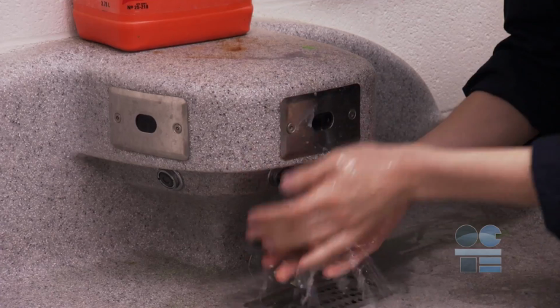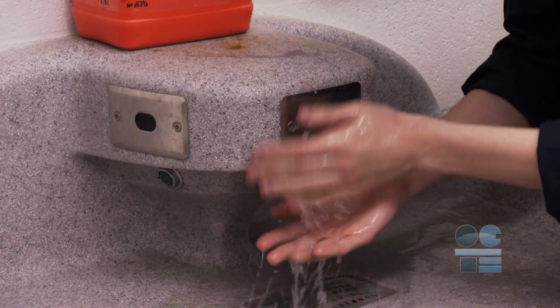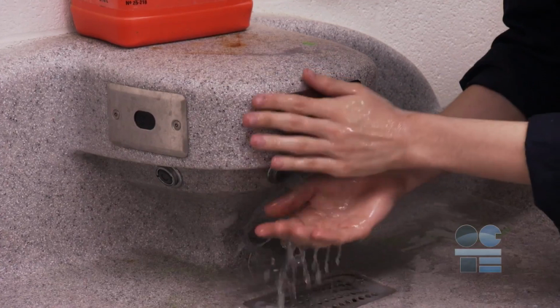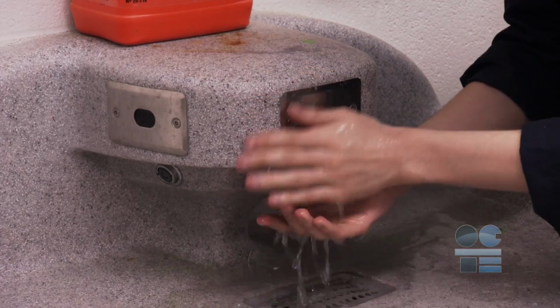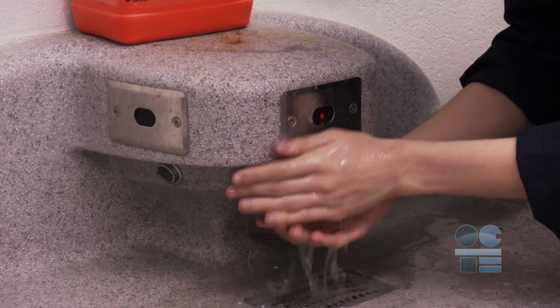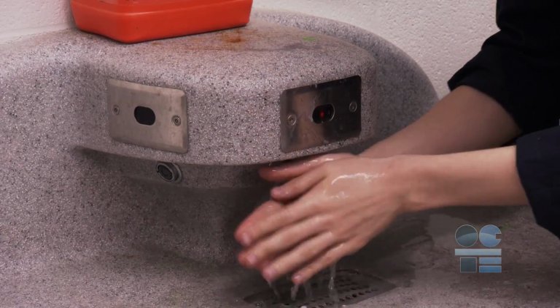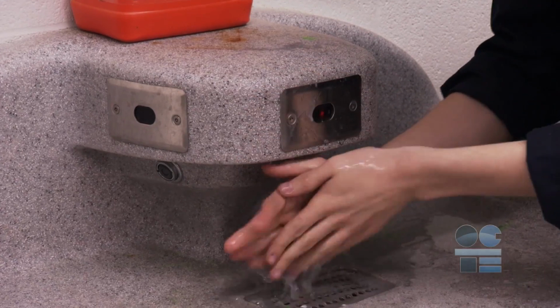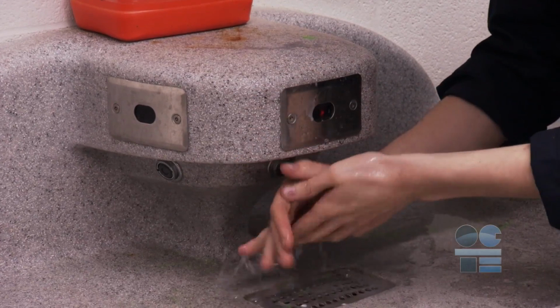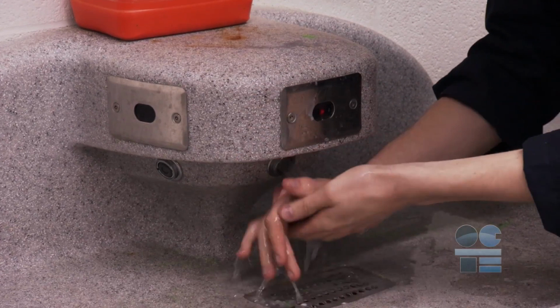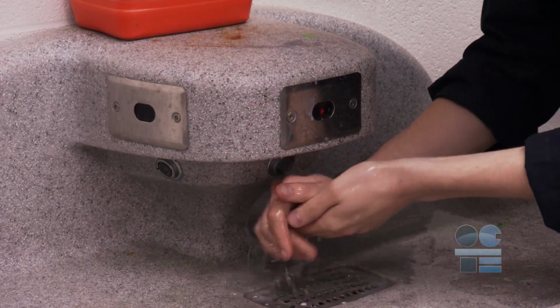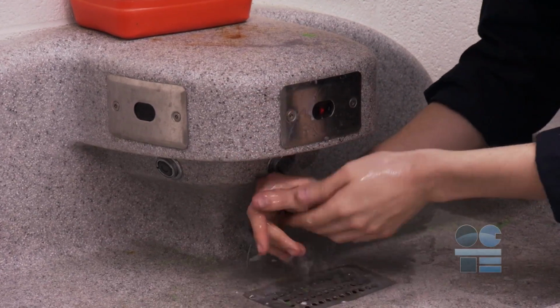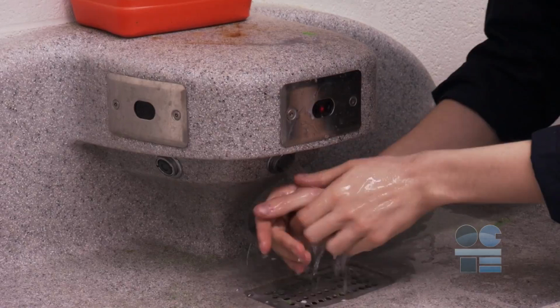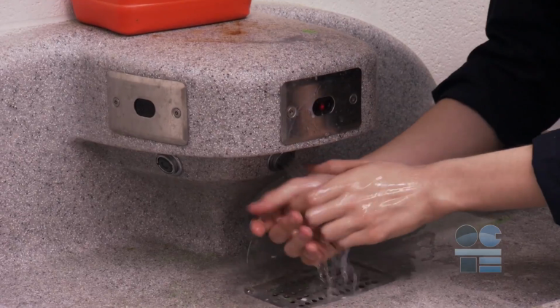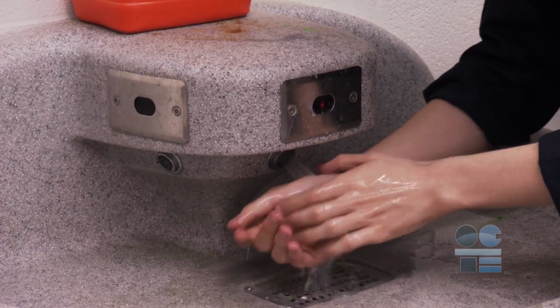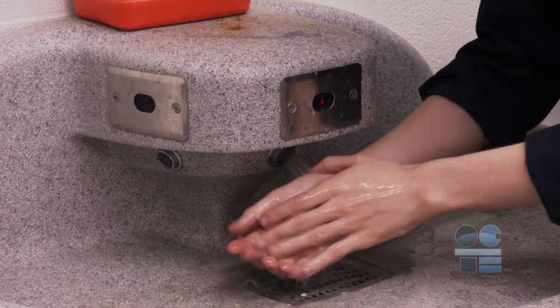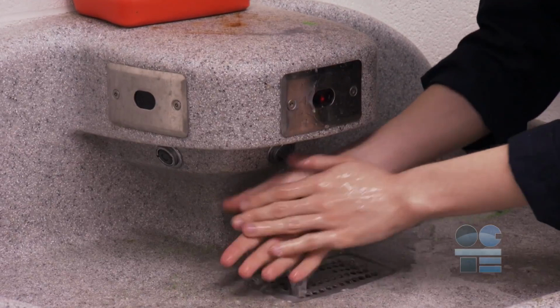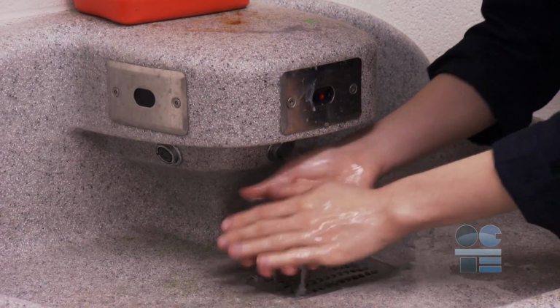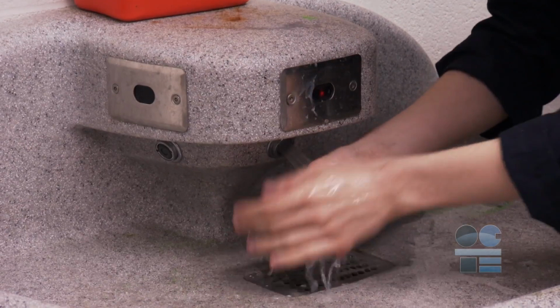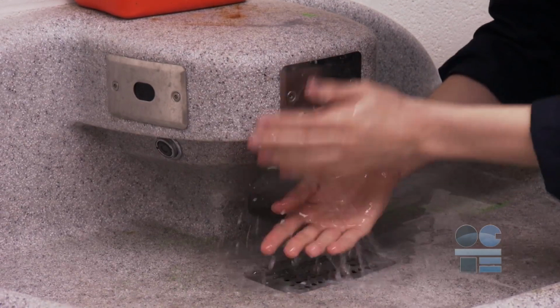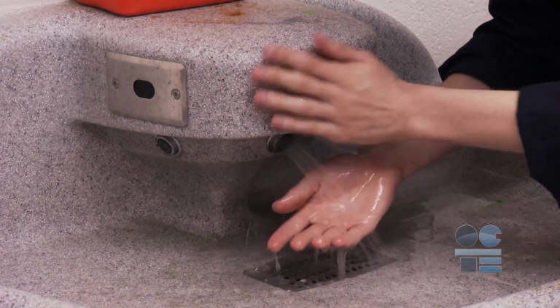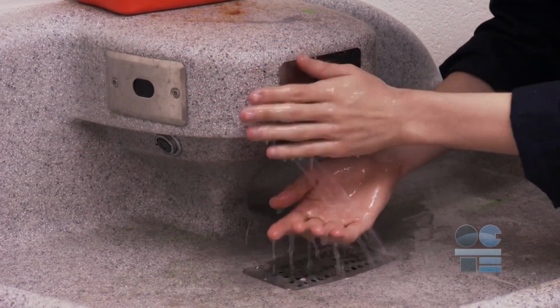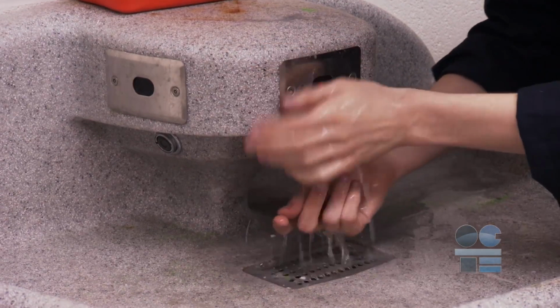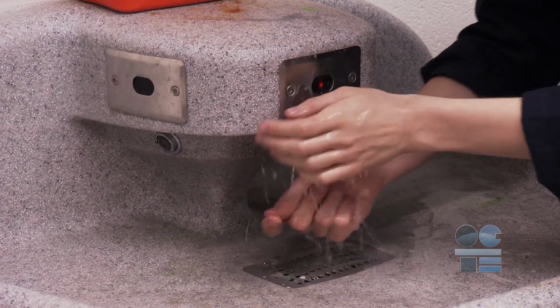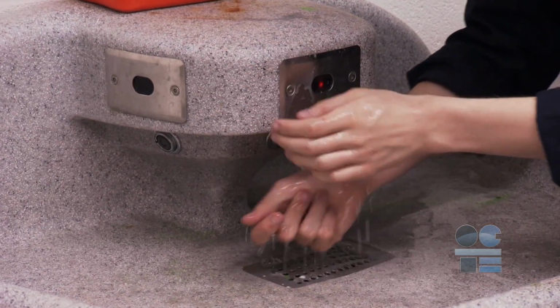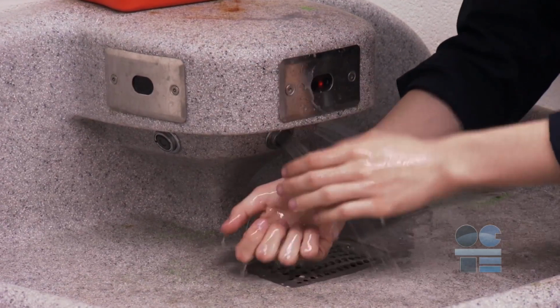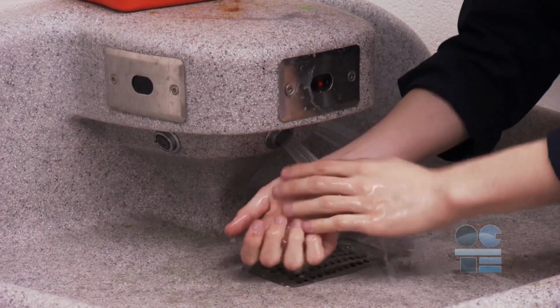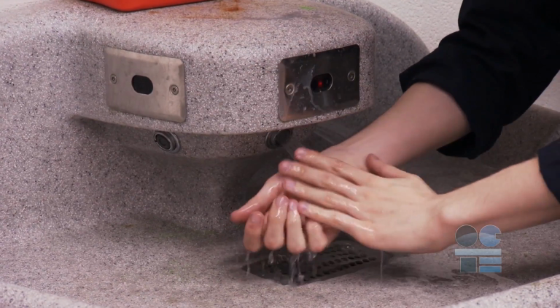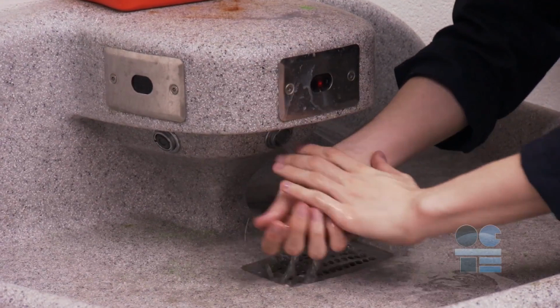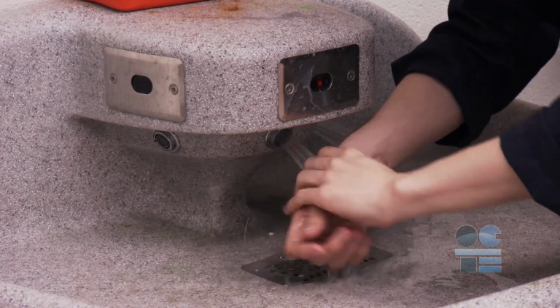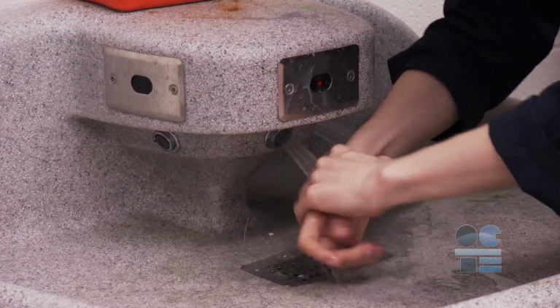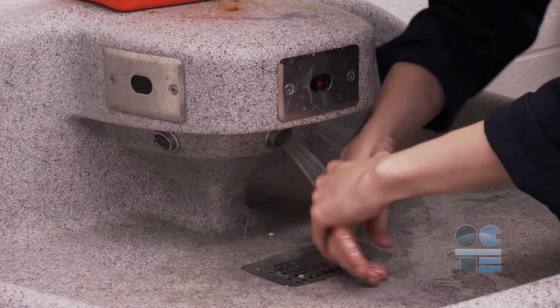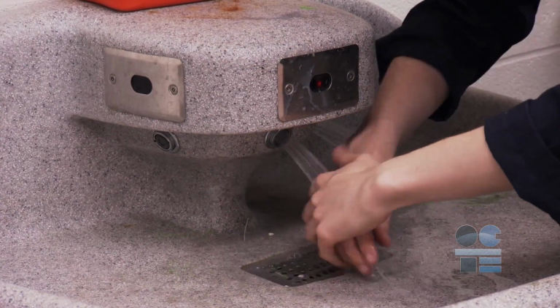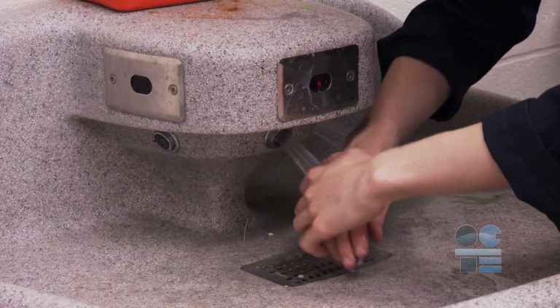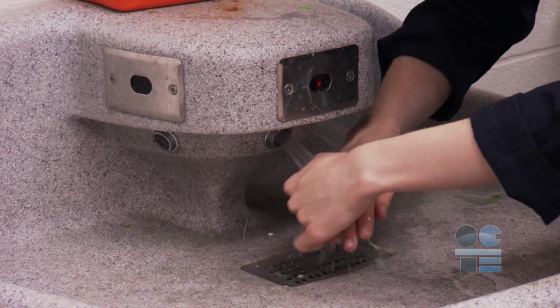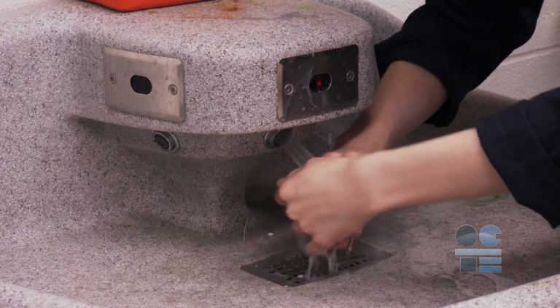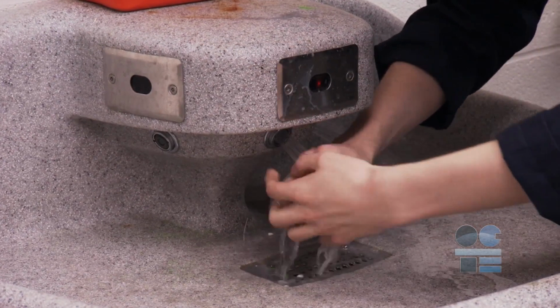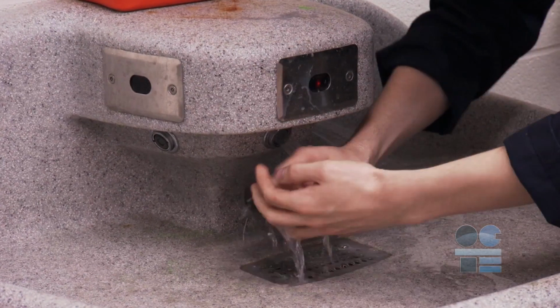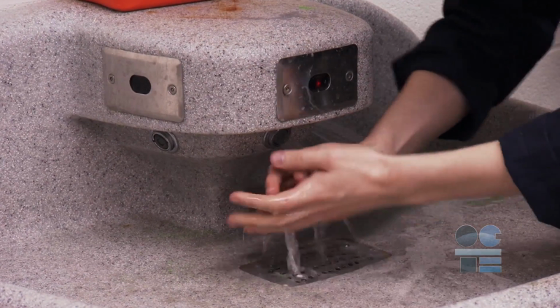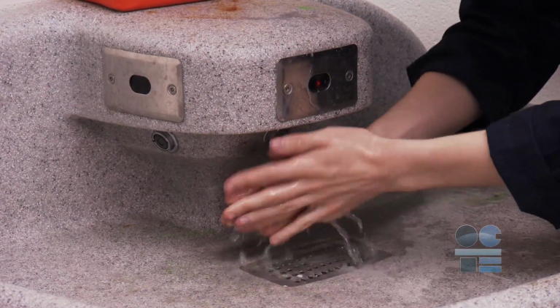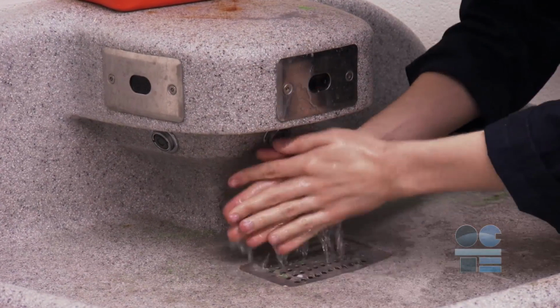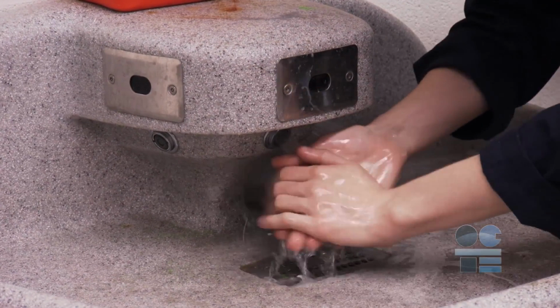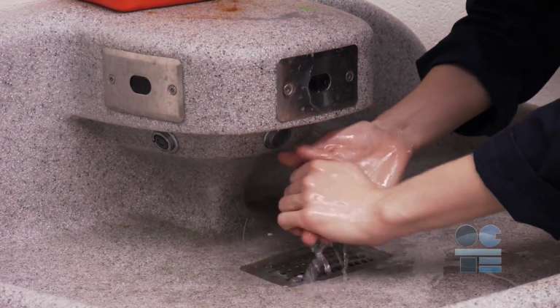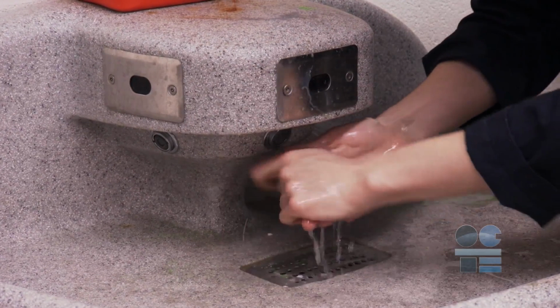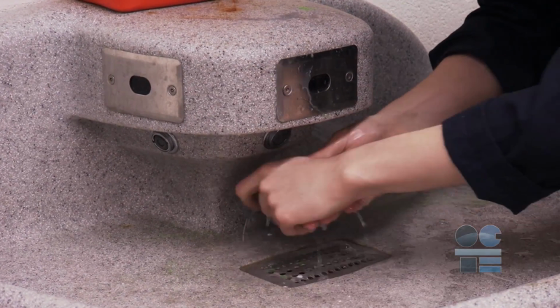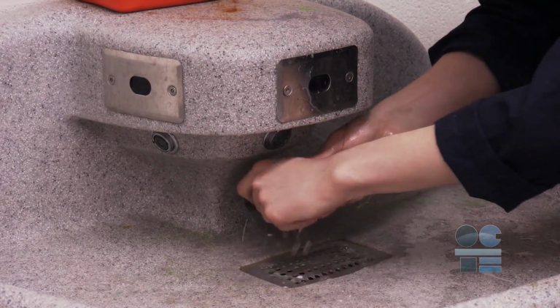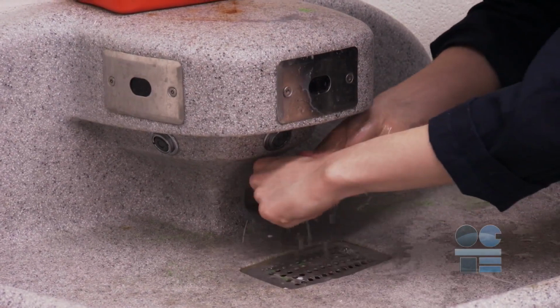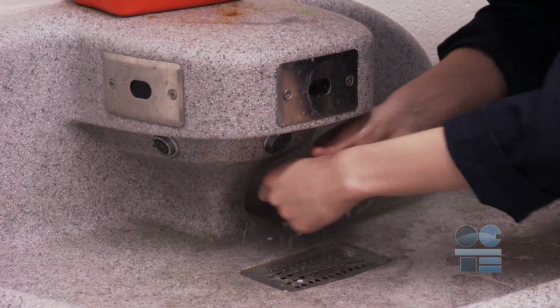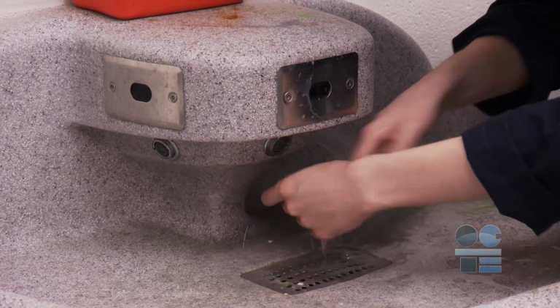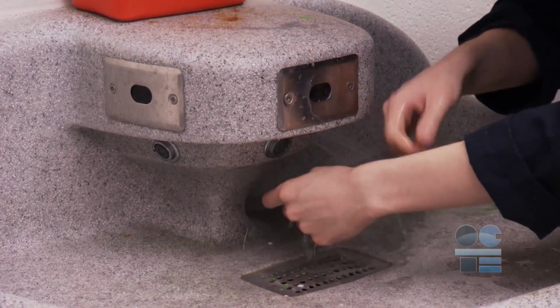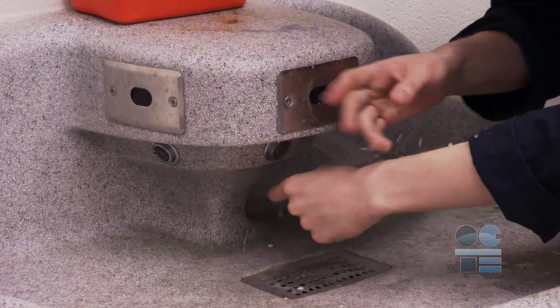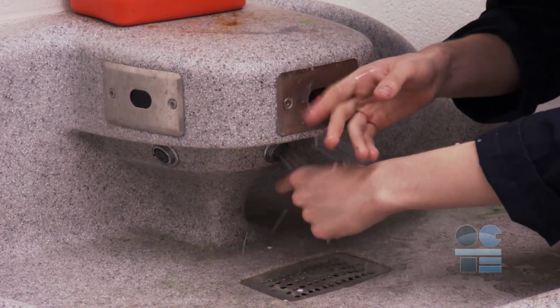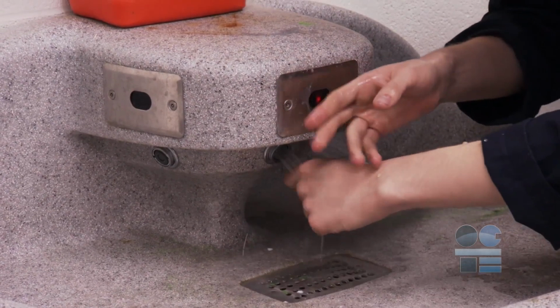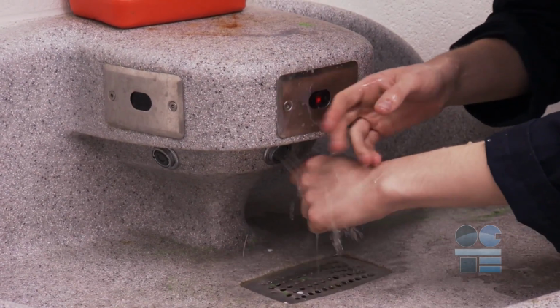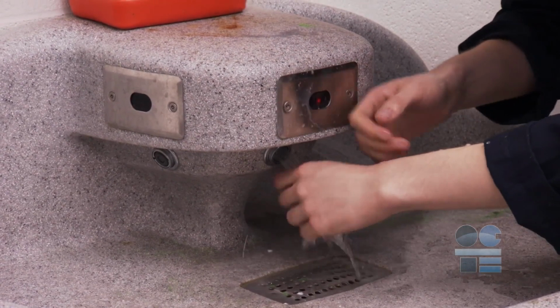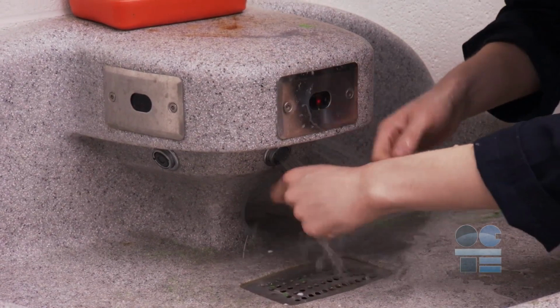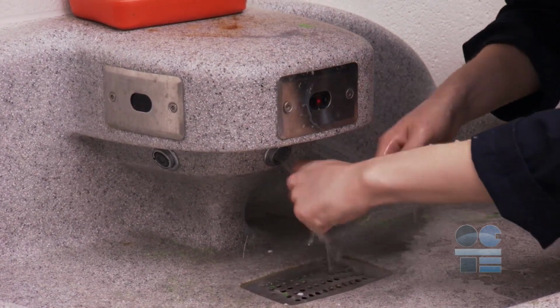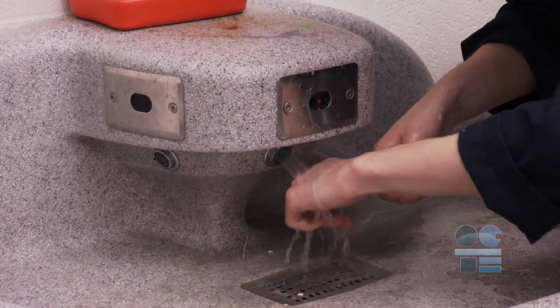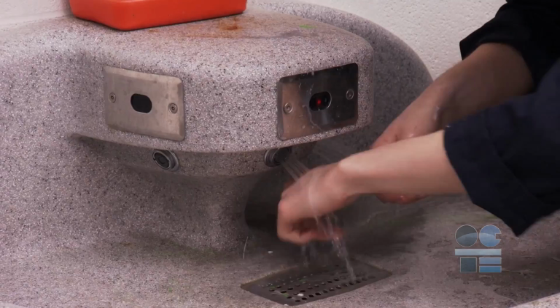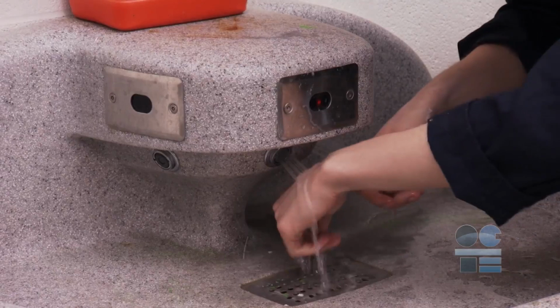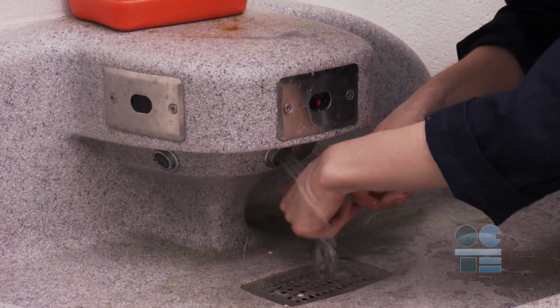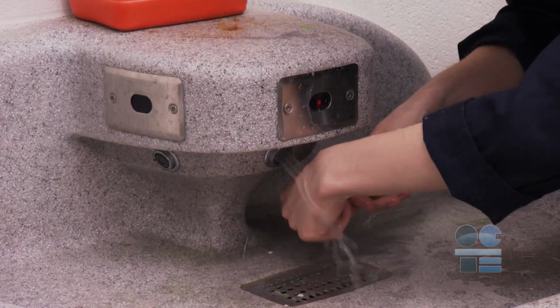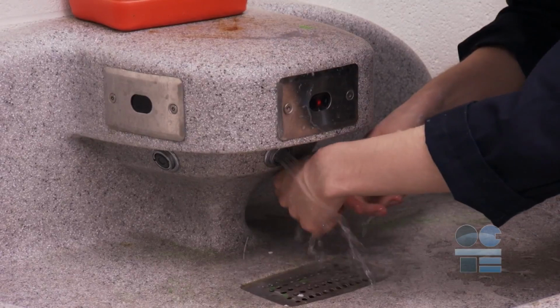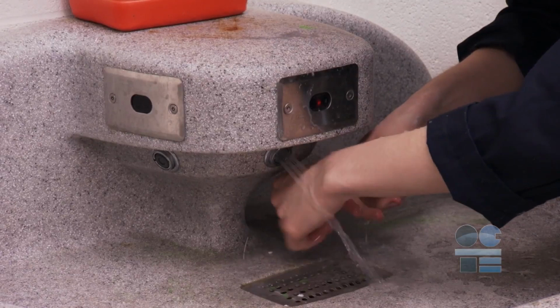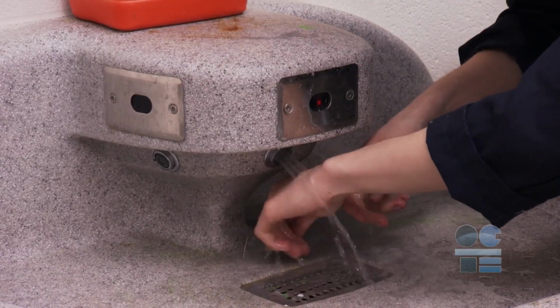Also, wash your hands properly after working in the shop so you don't get any metal debris in your eyes or on your skin after you leave.